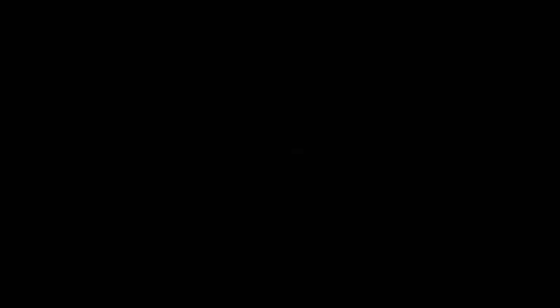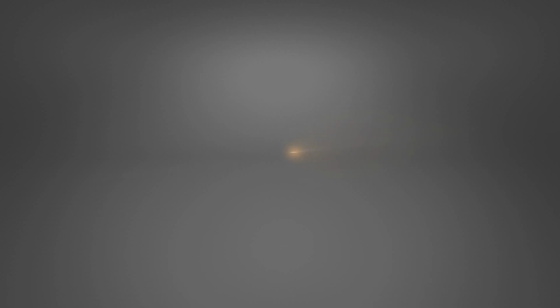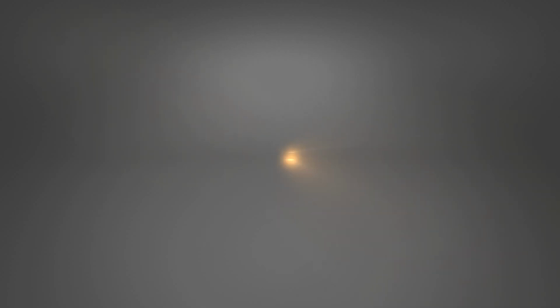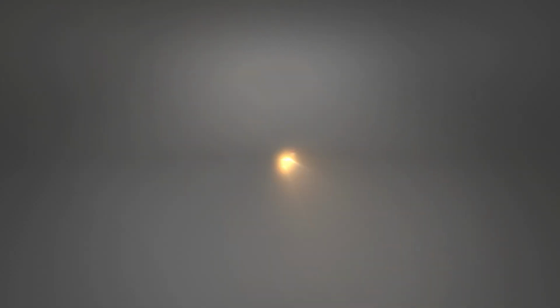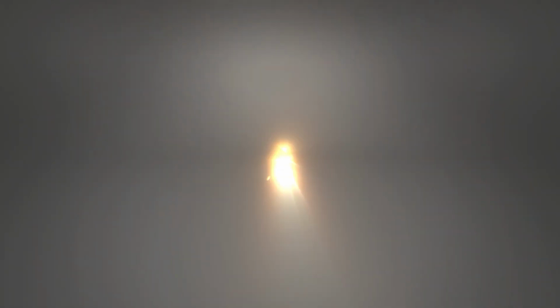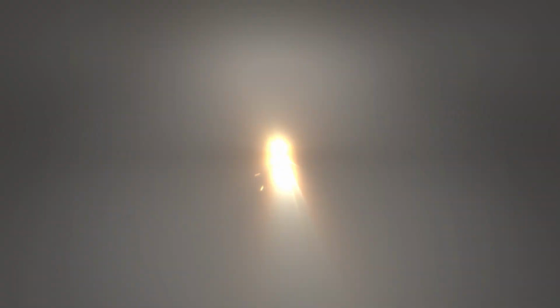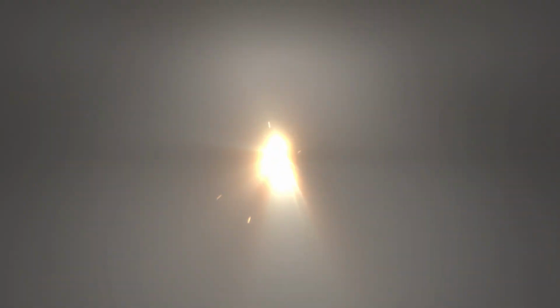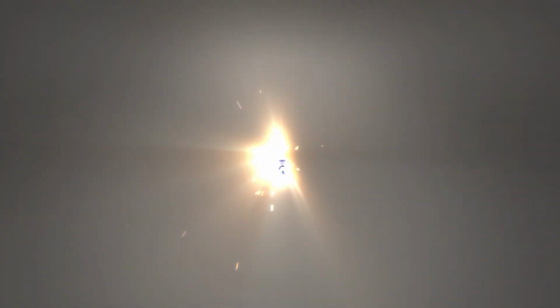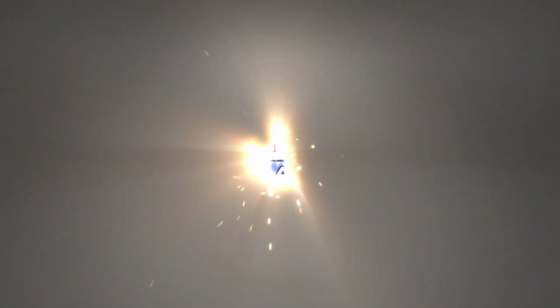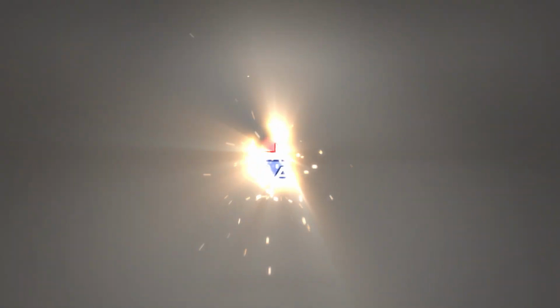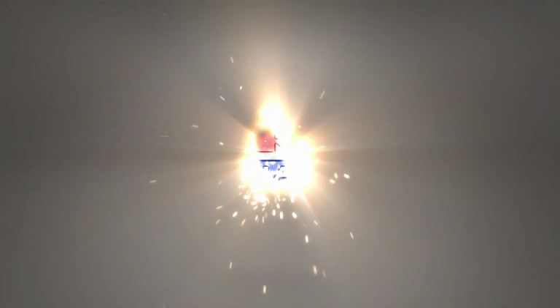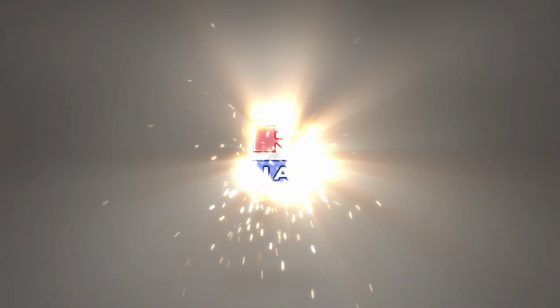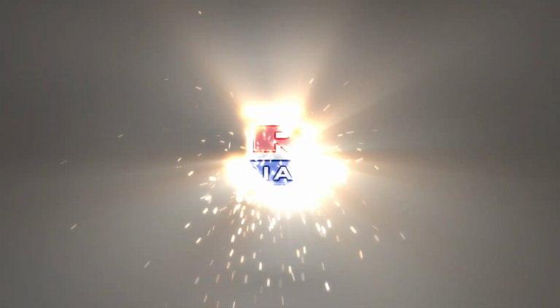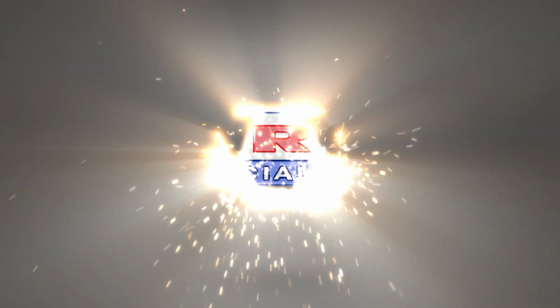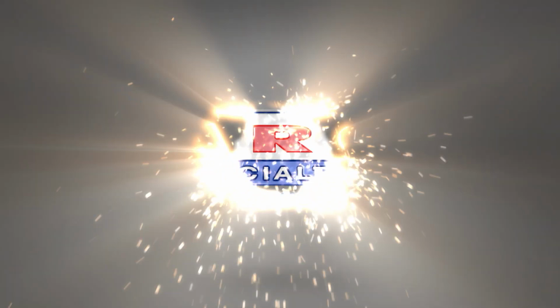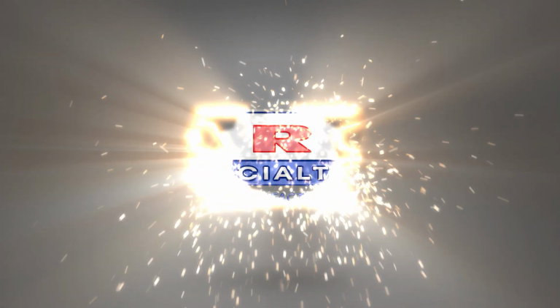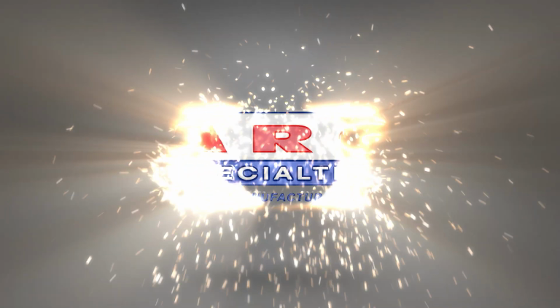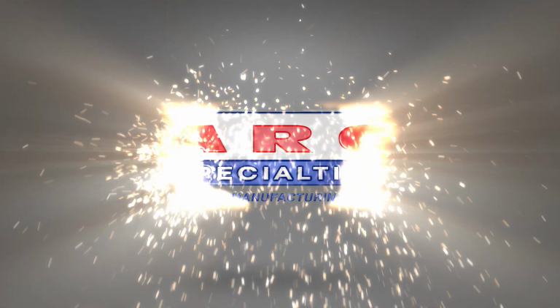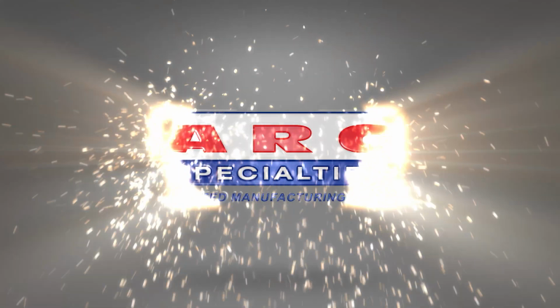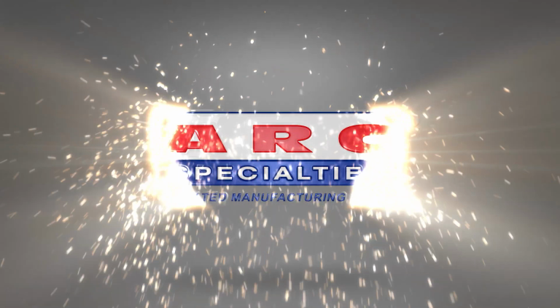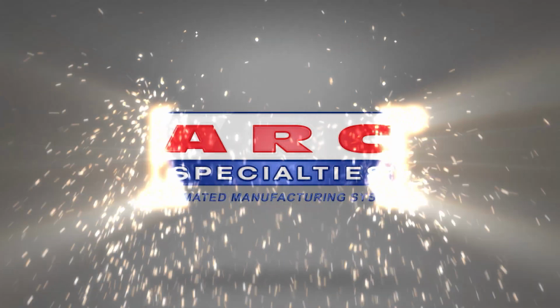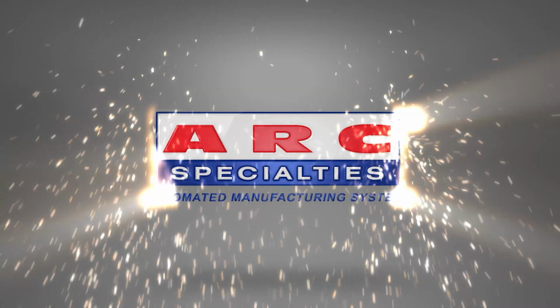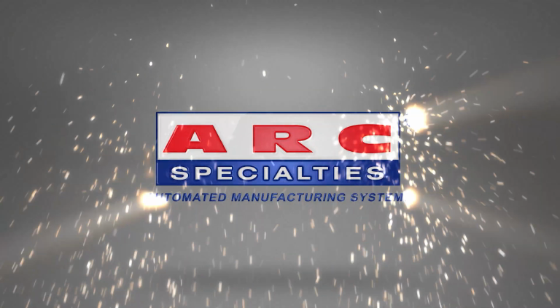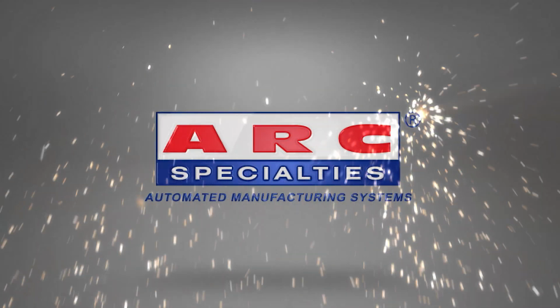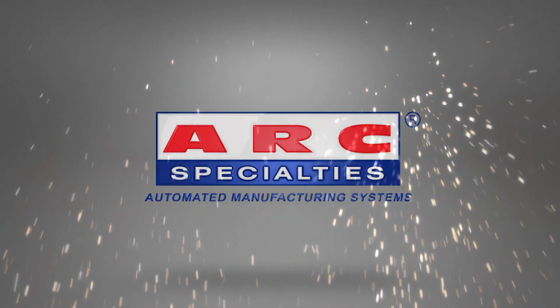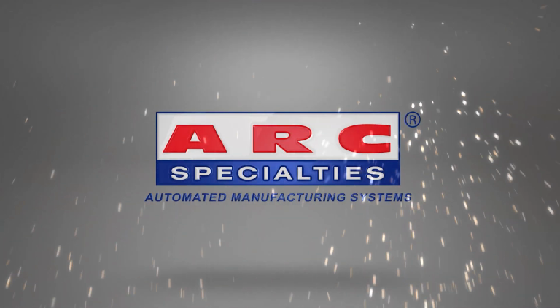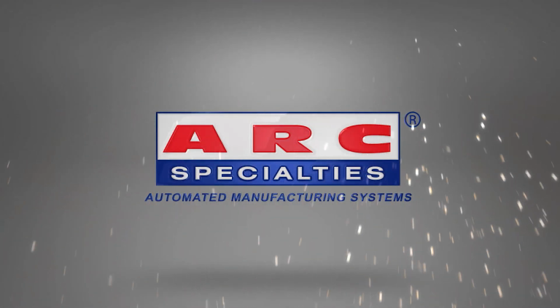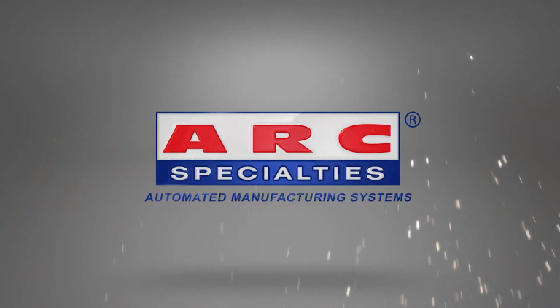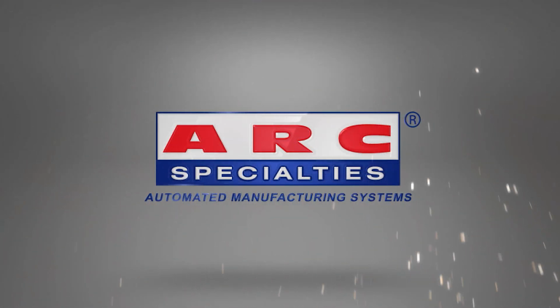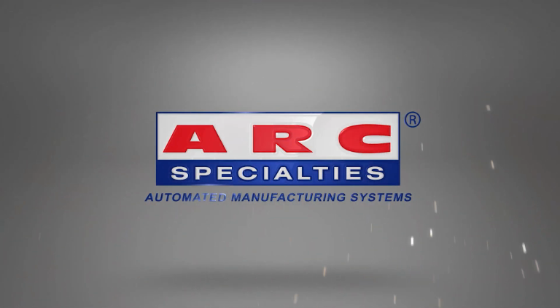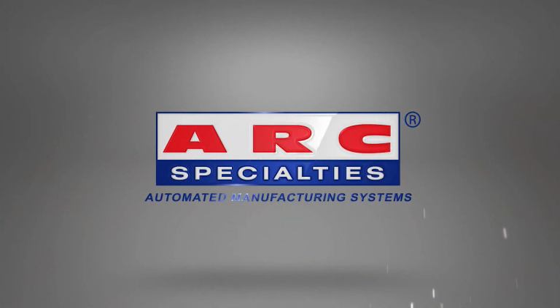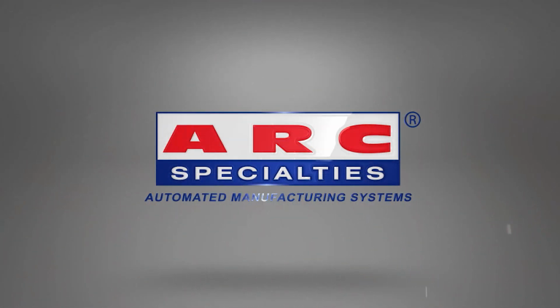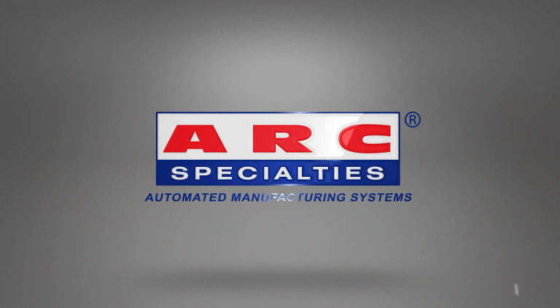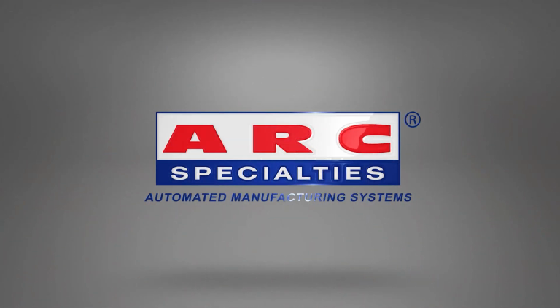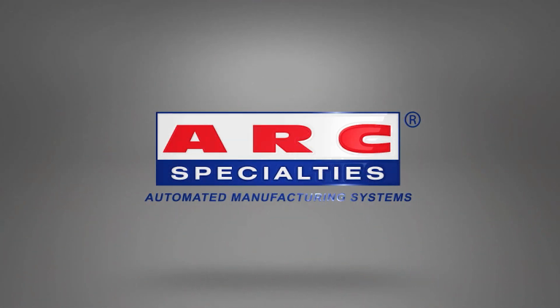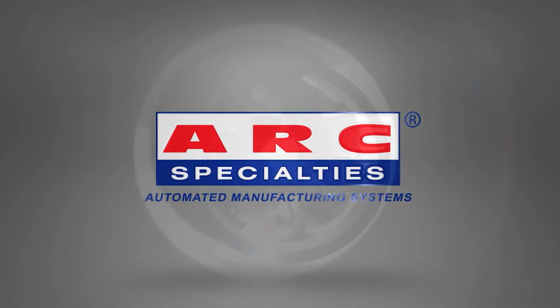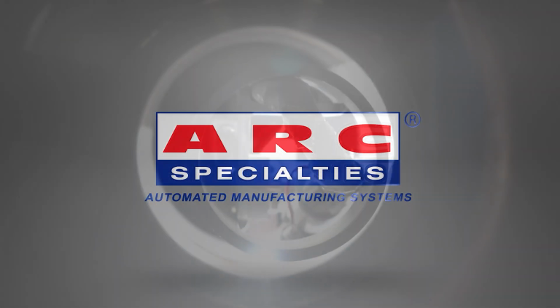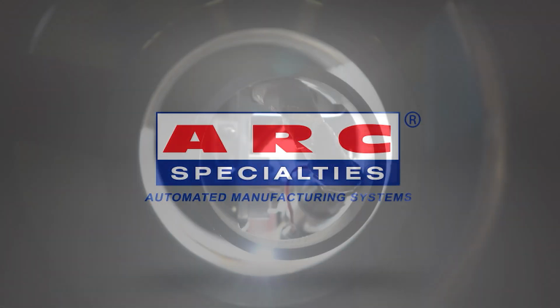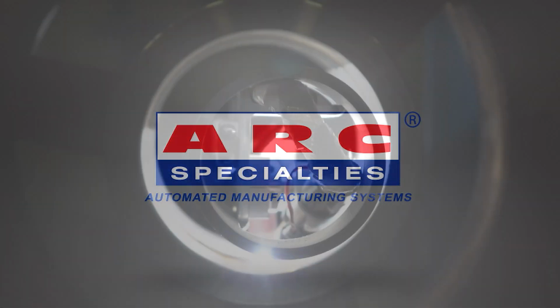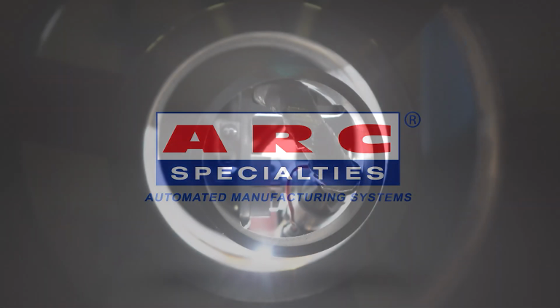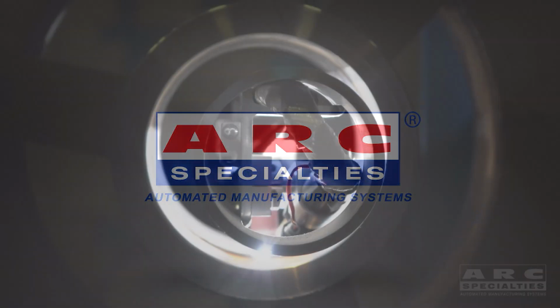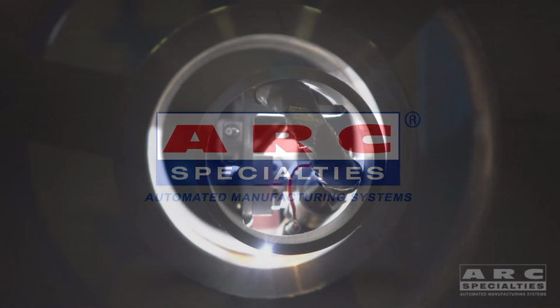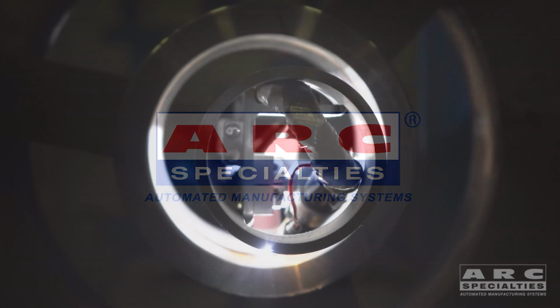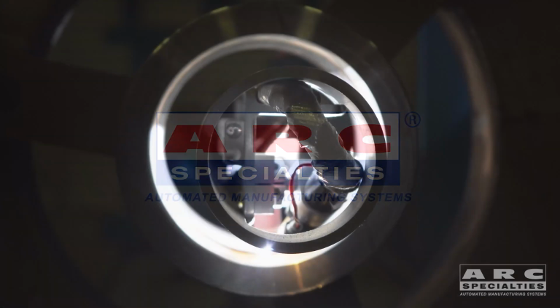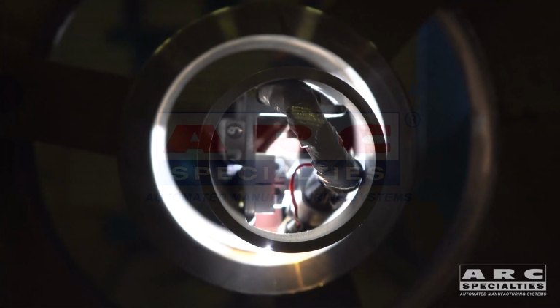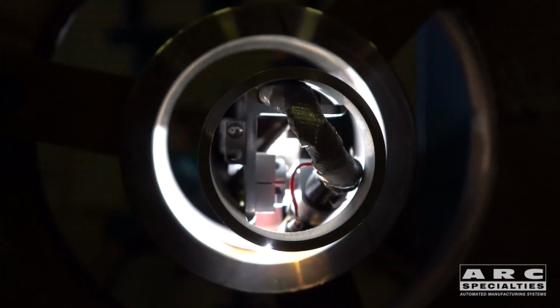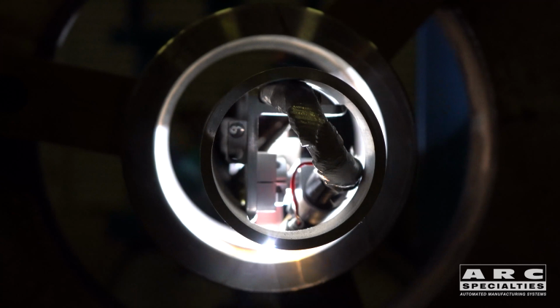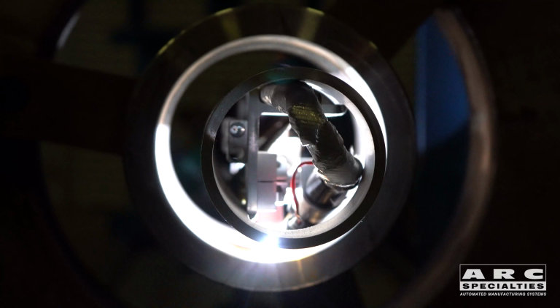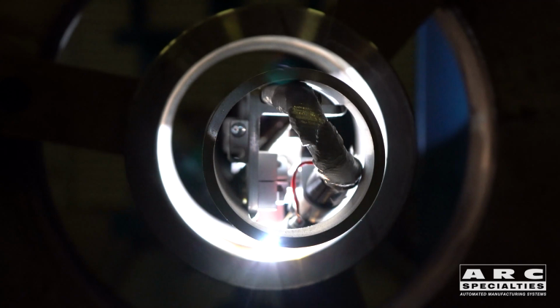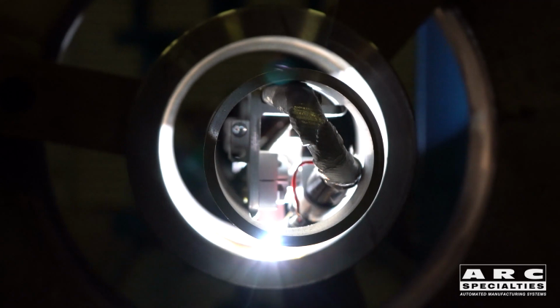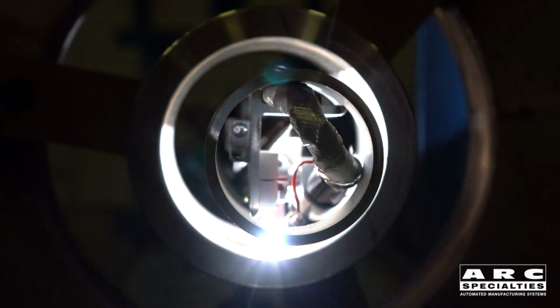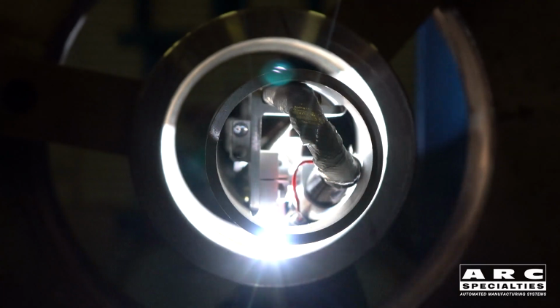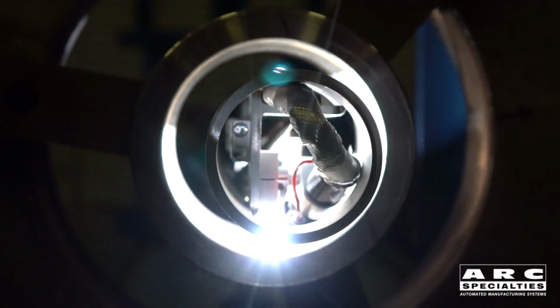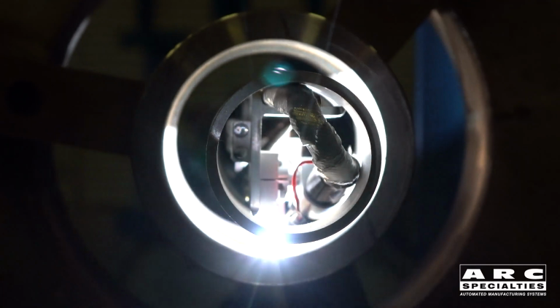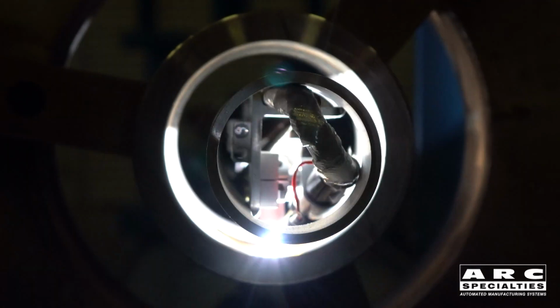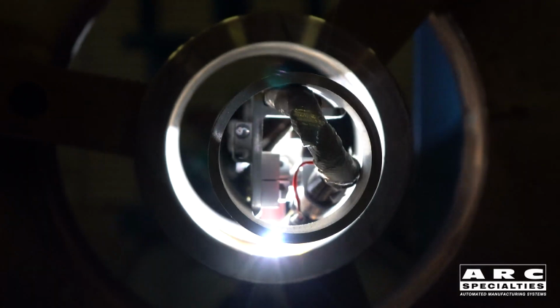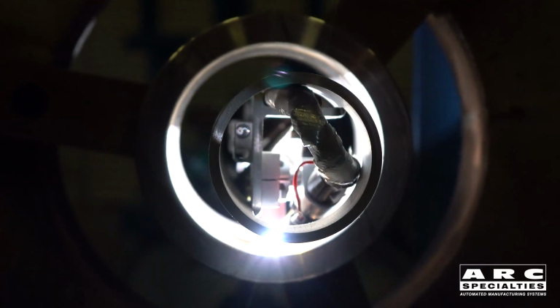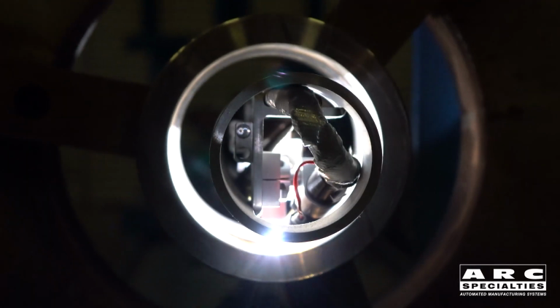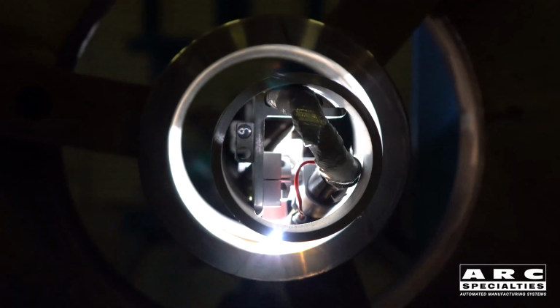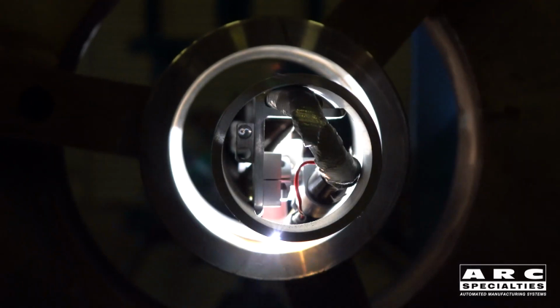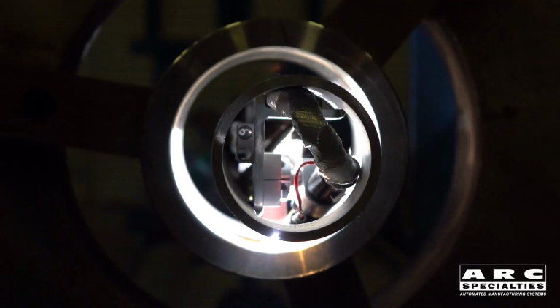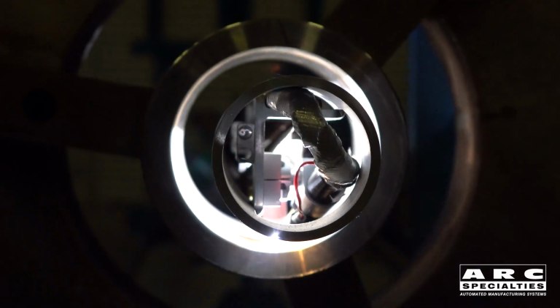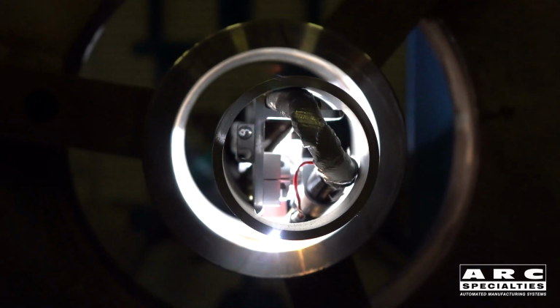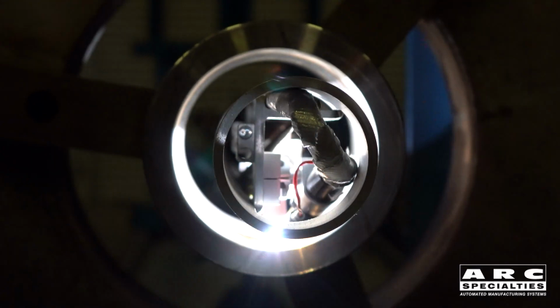Hello, this is Dan Alford with Arc Specialties. Today we're going to talk about hot wire cladding of pipe for sour service applications.